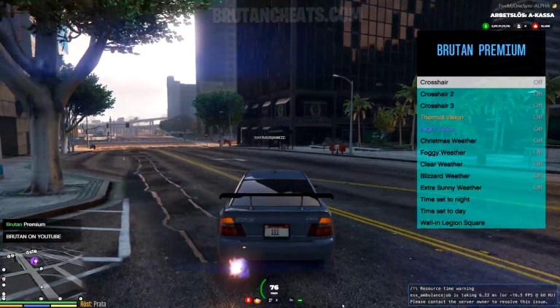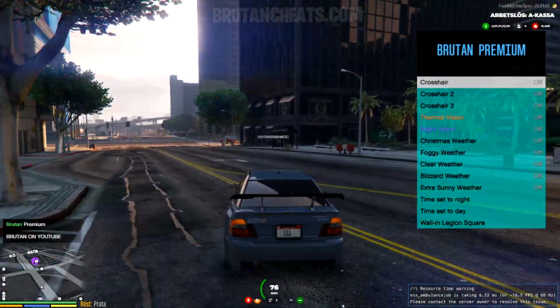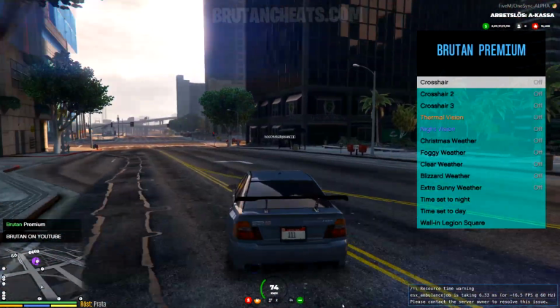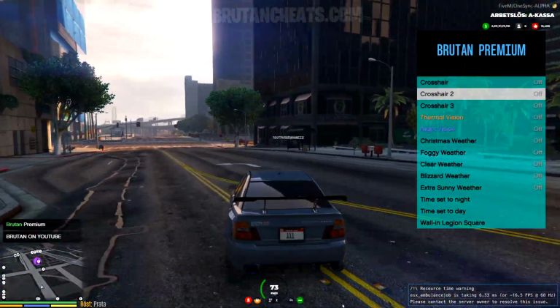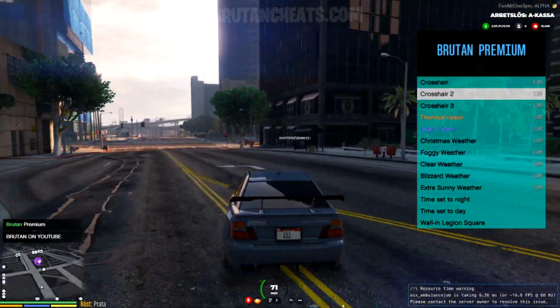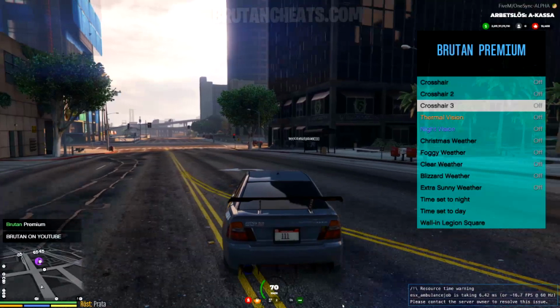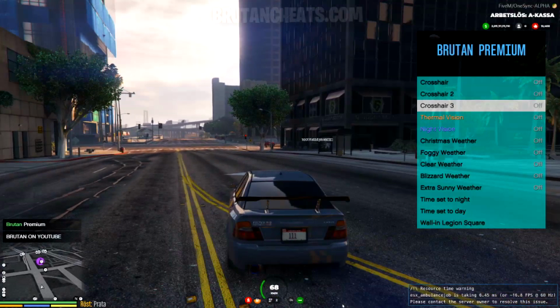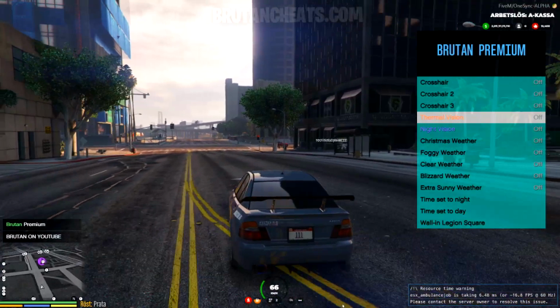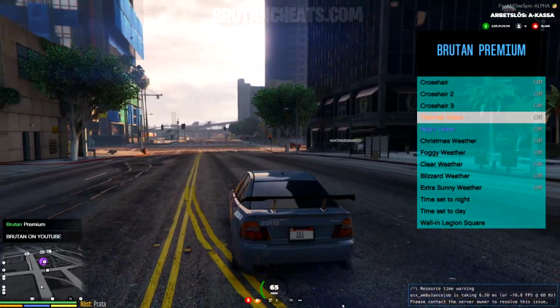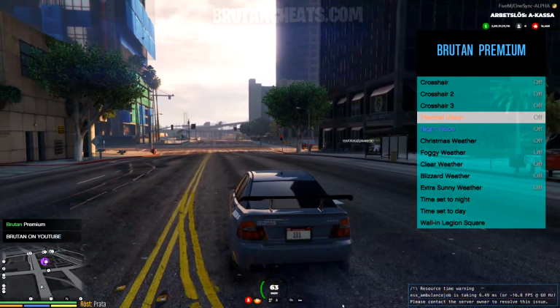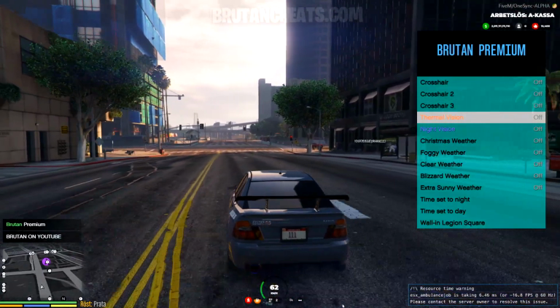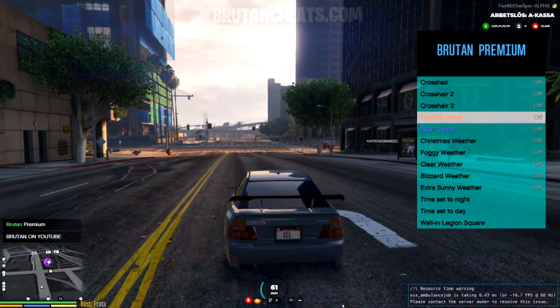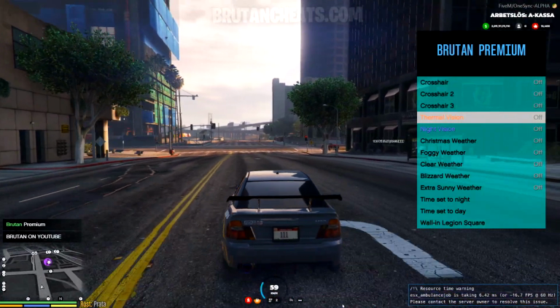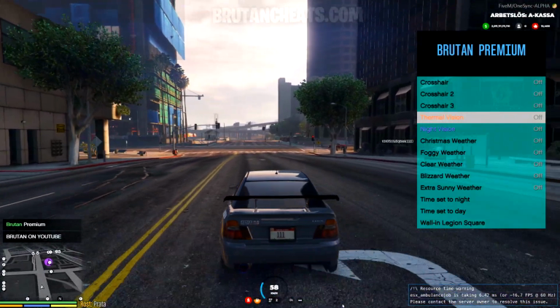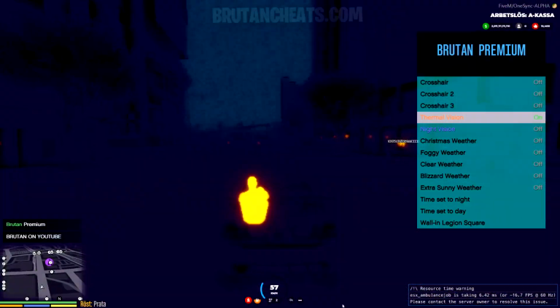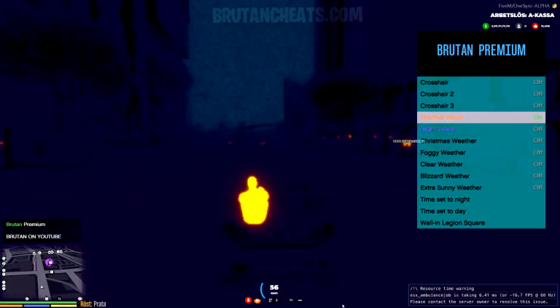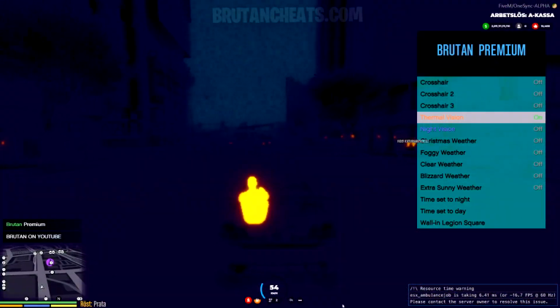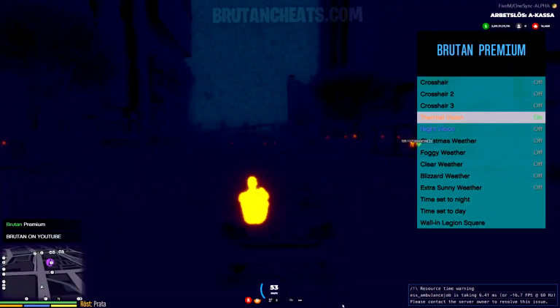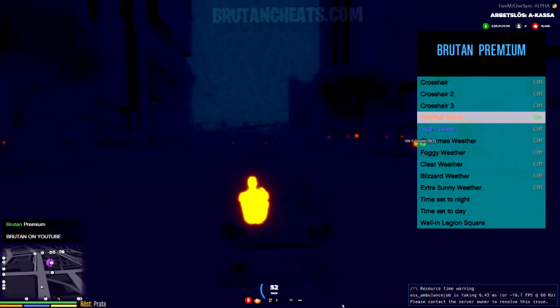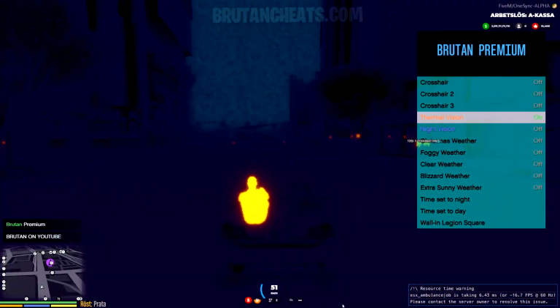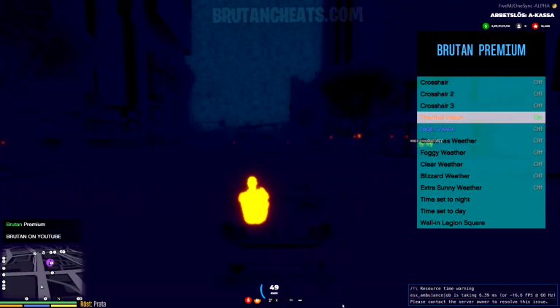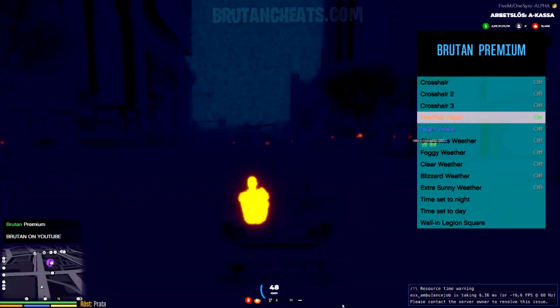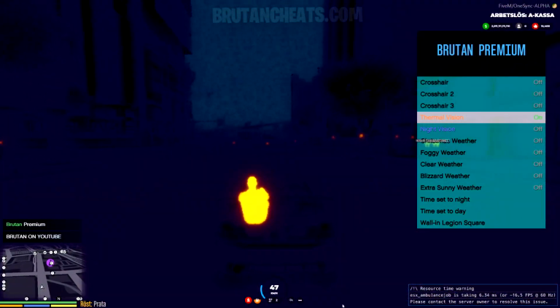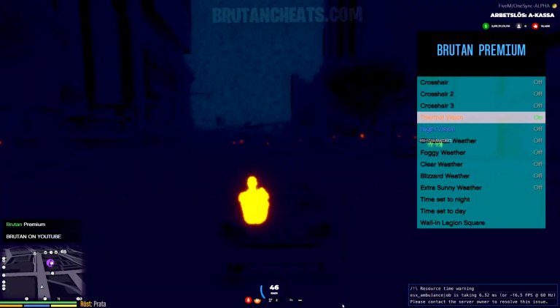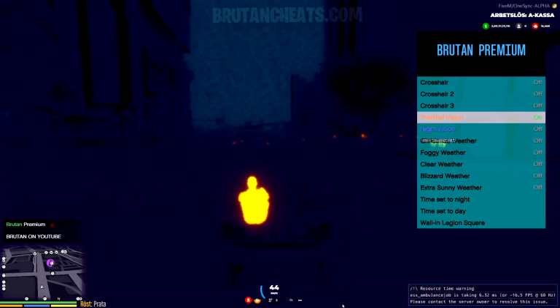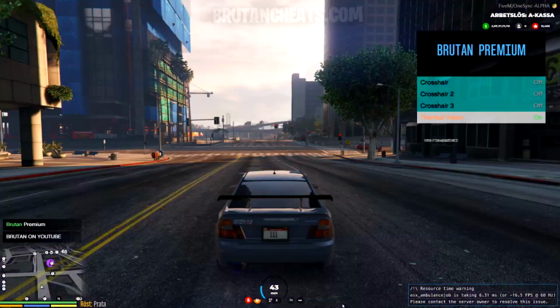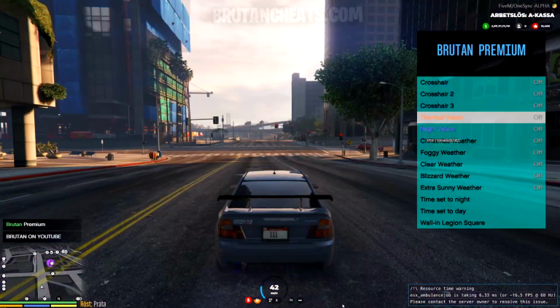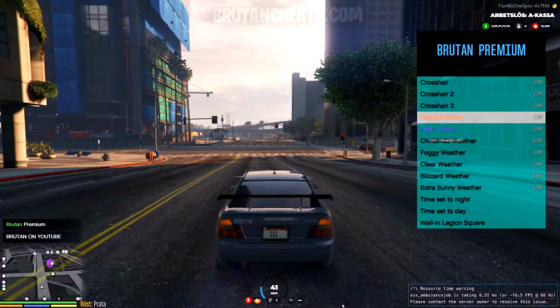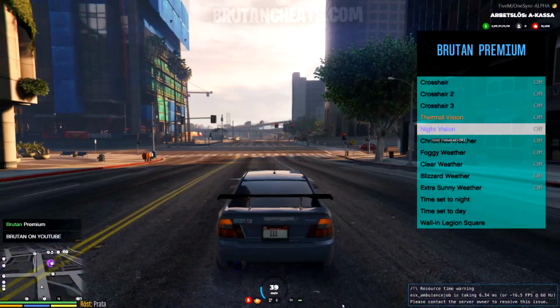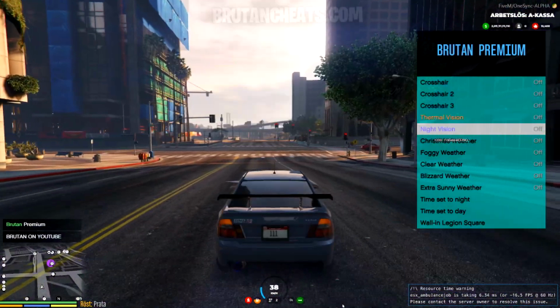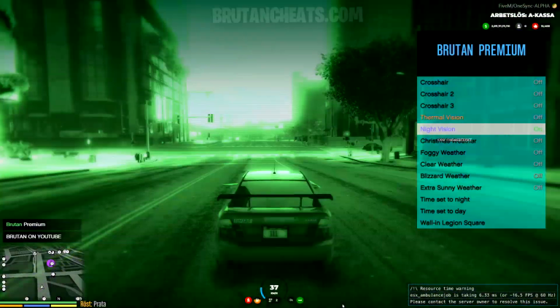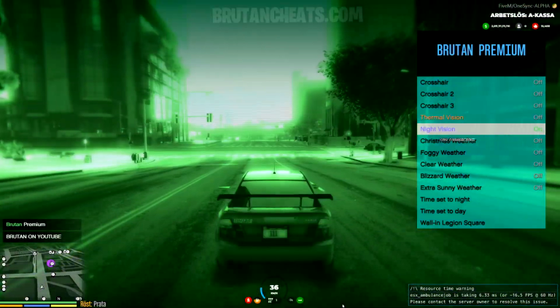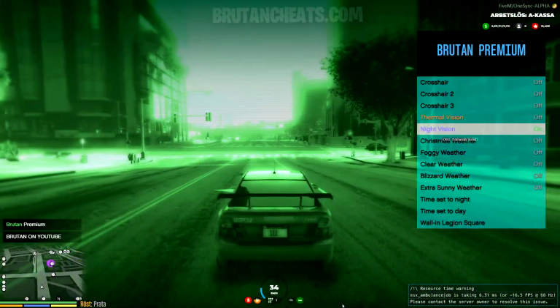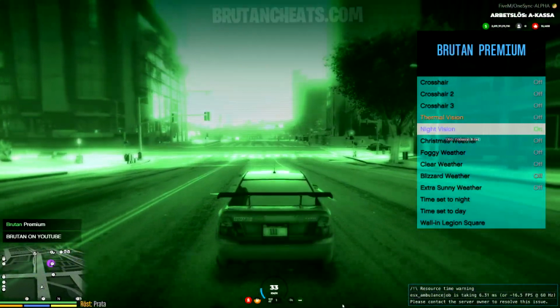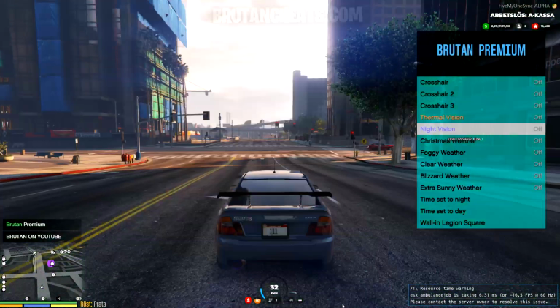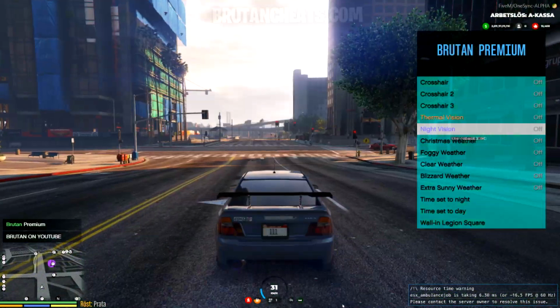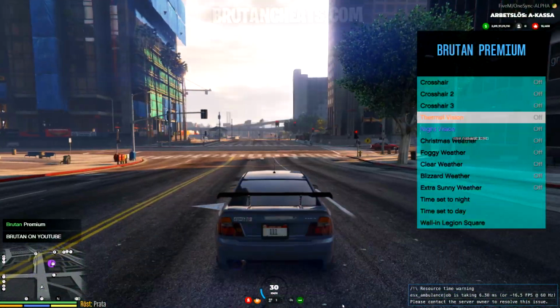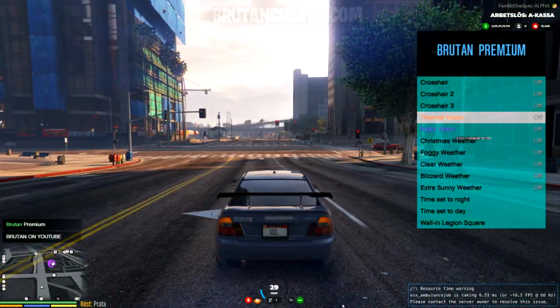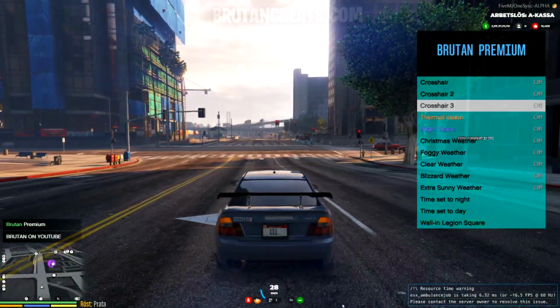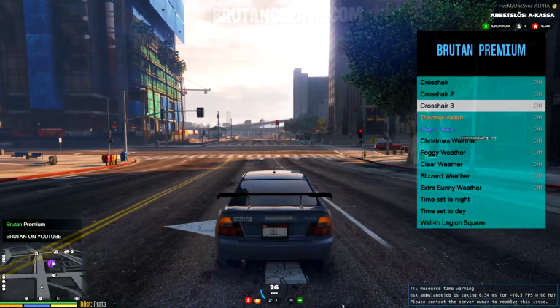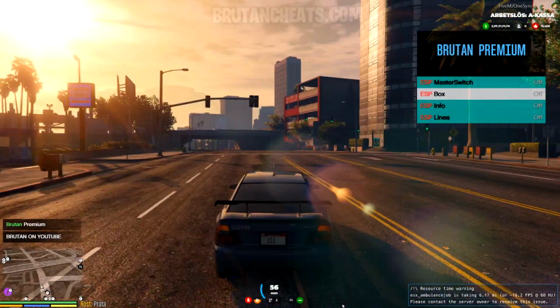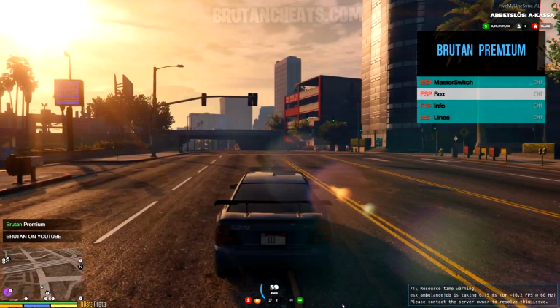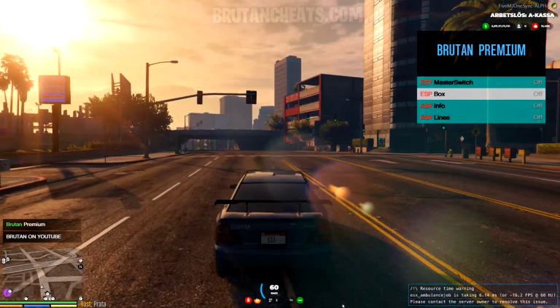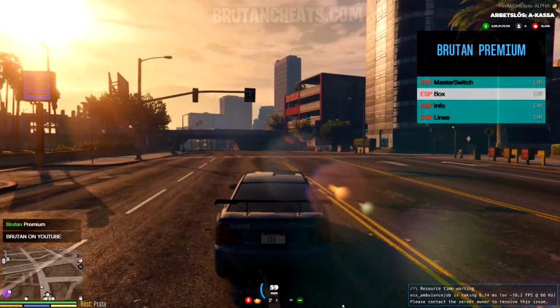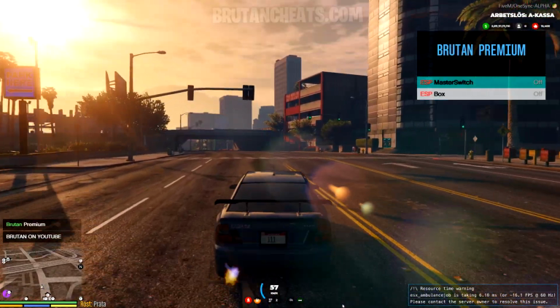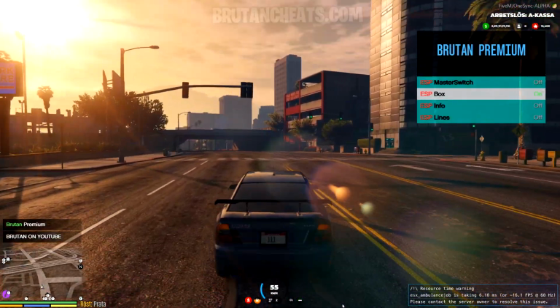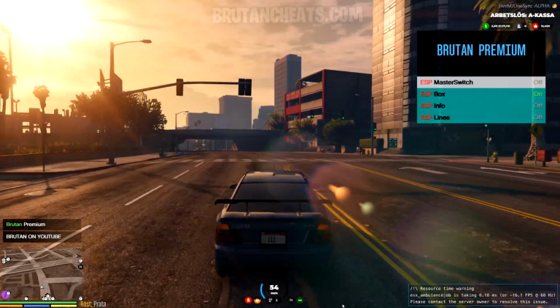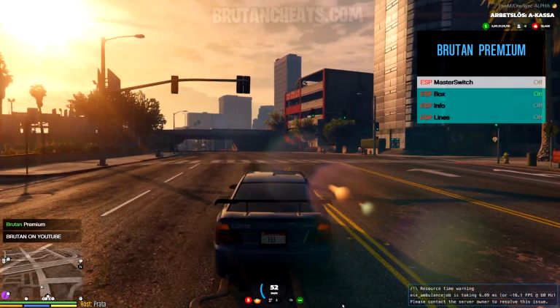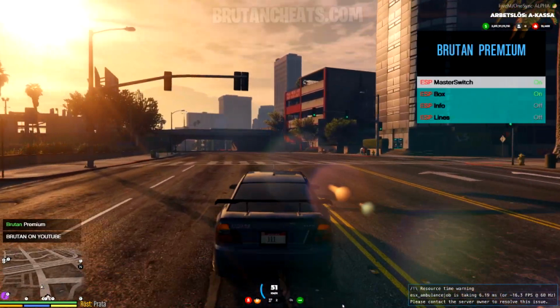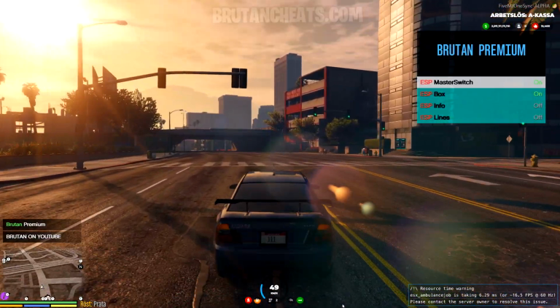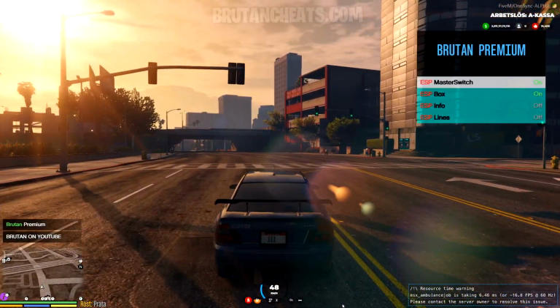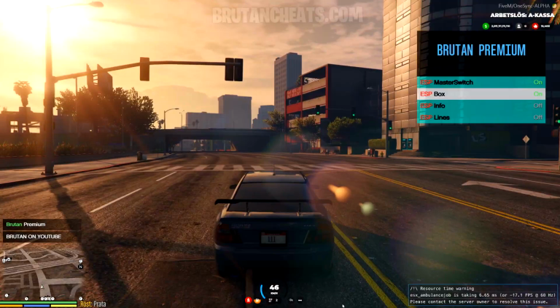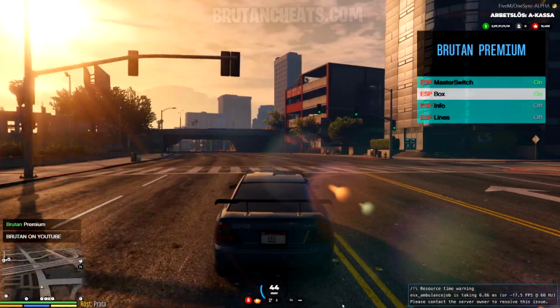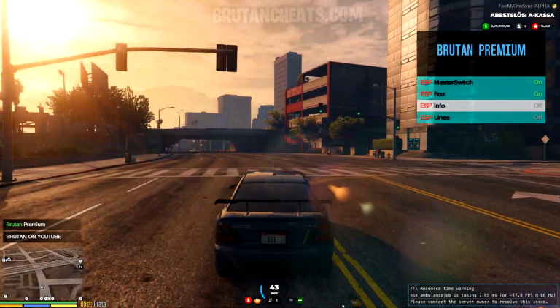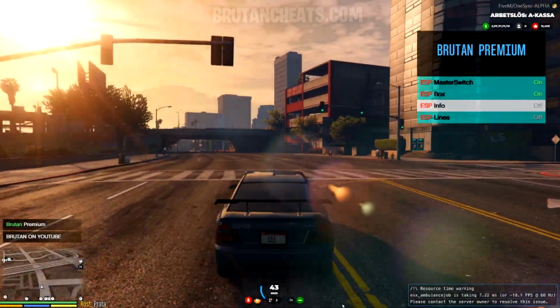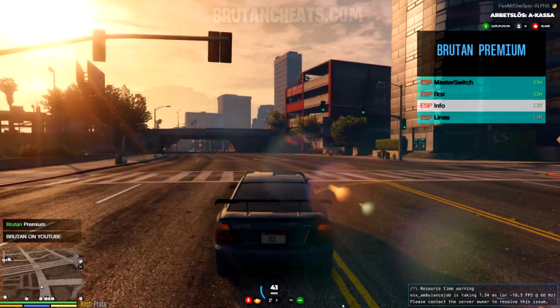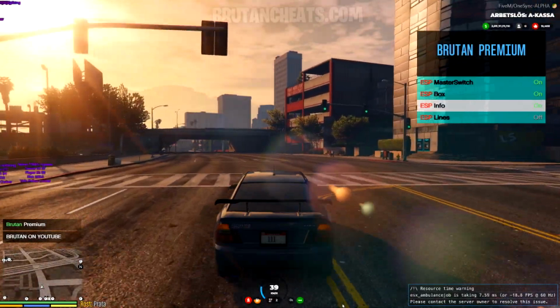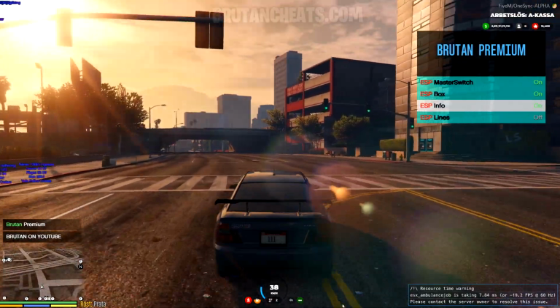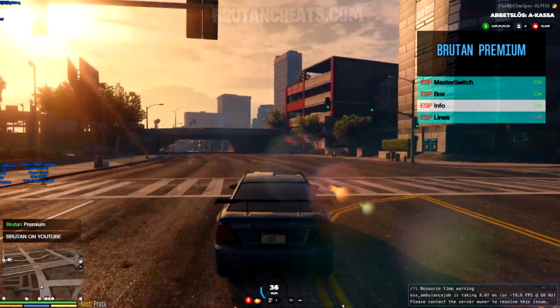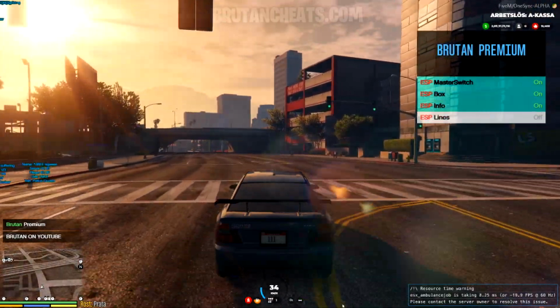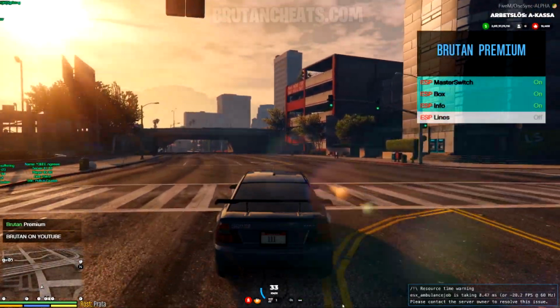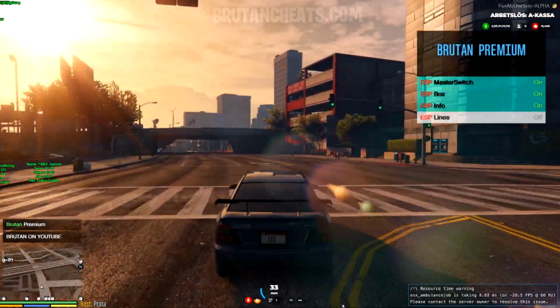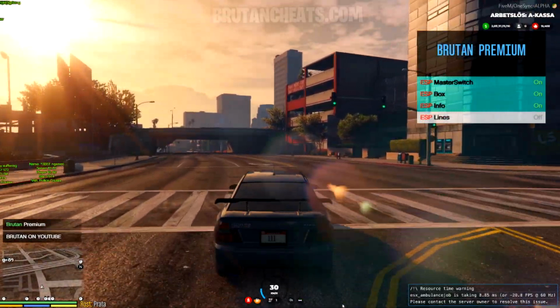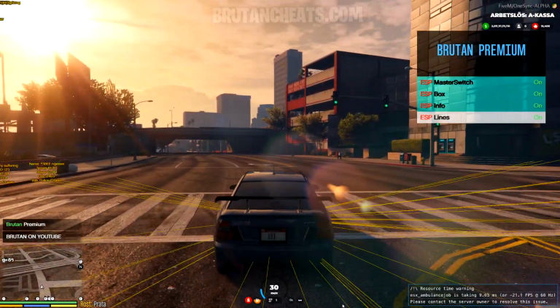From here we have crosshair, thermal vision, night vision, change the weather. We also have ESP box, info, and lines.